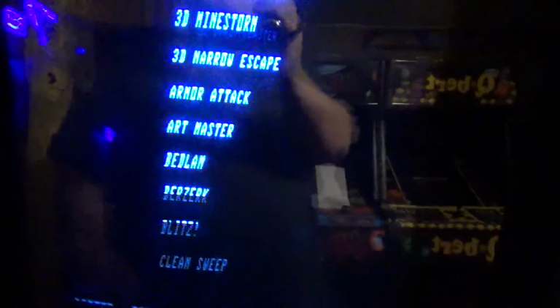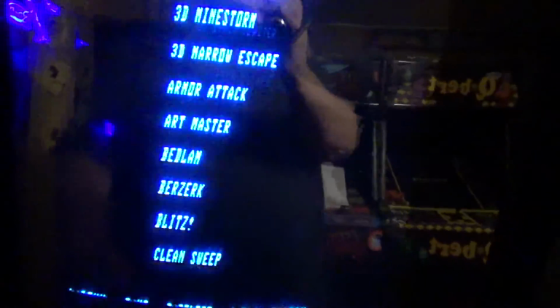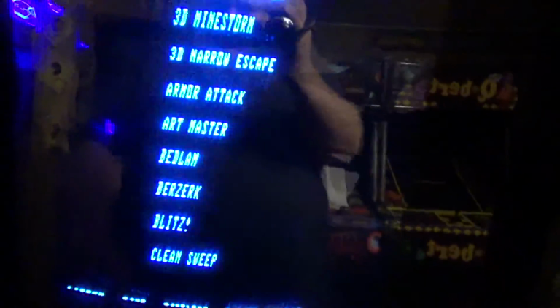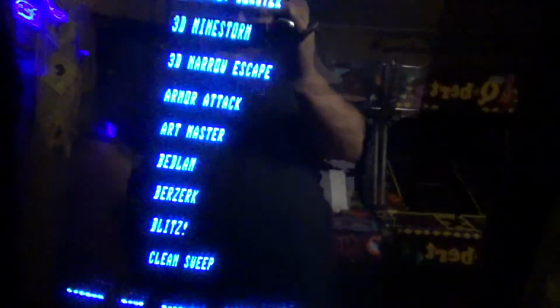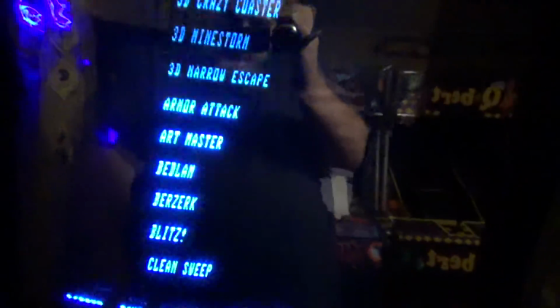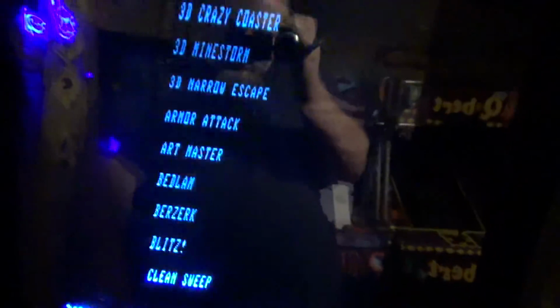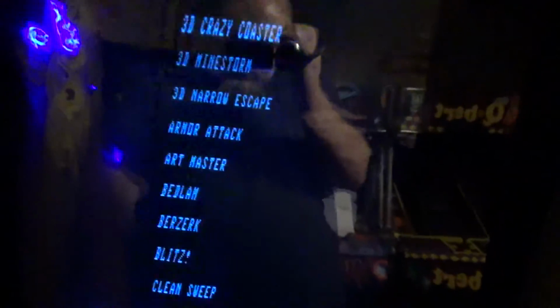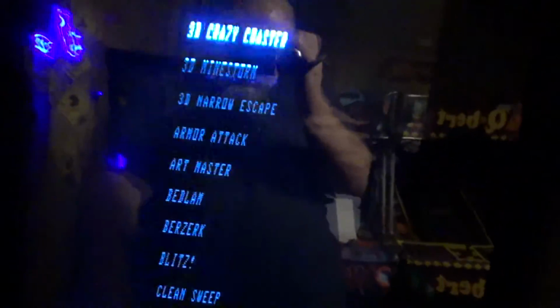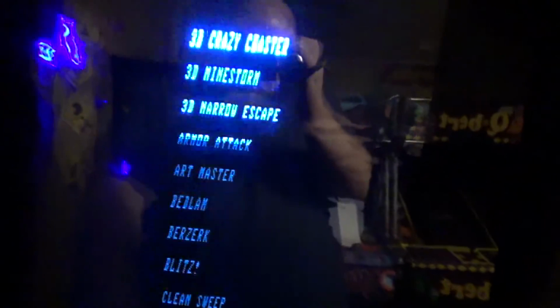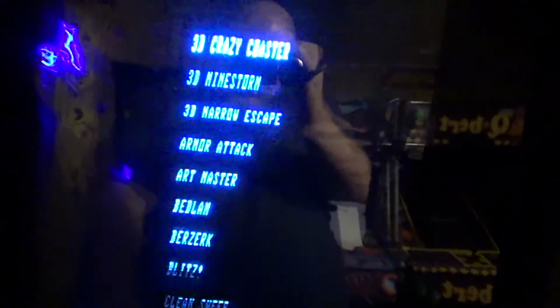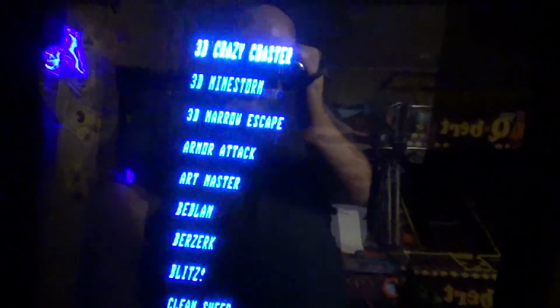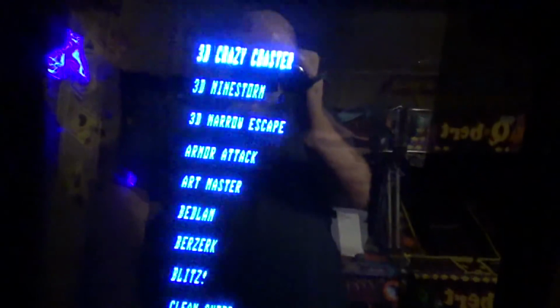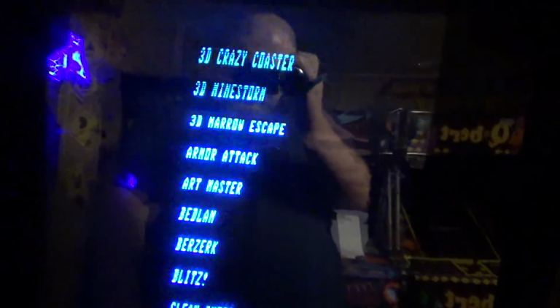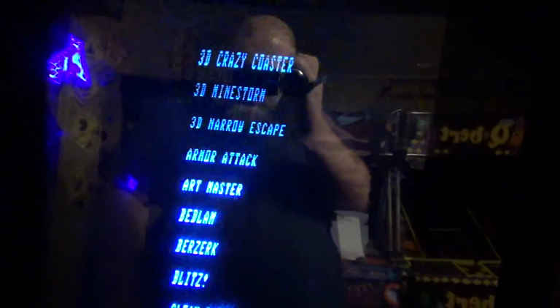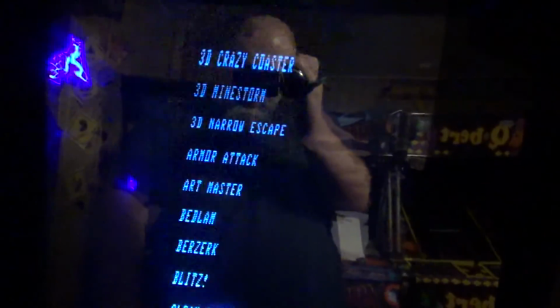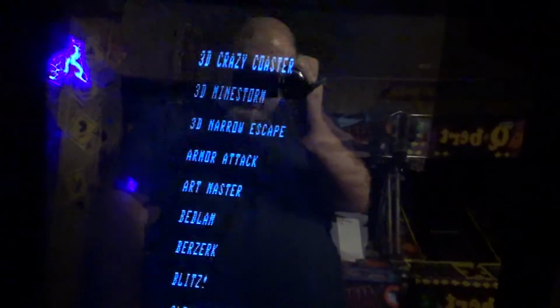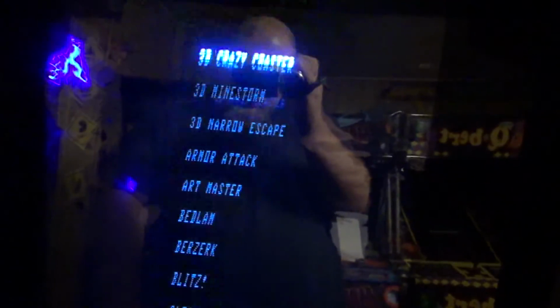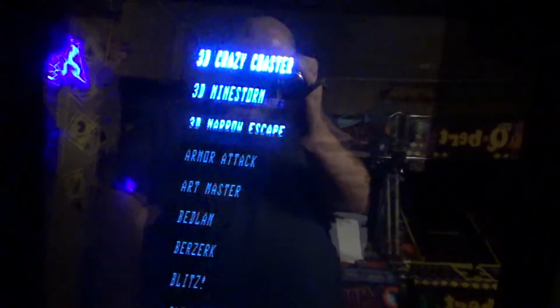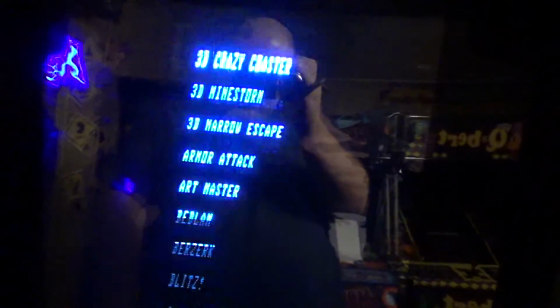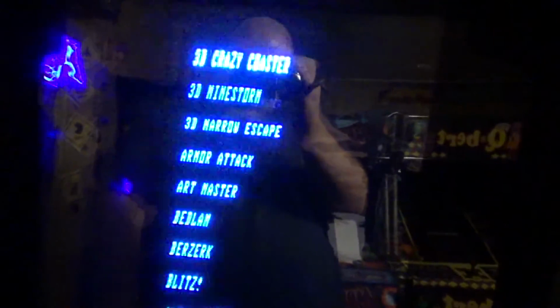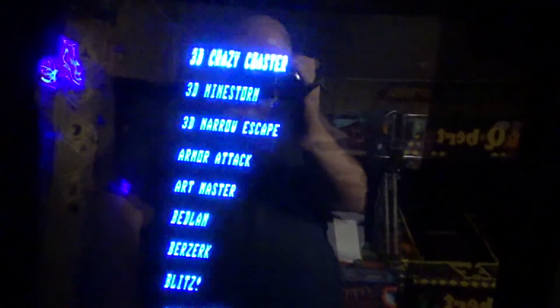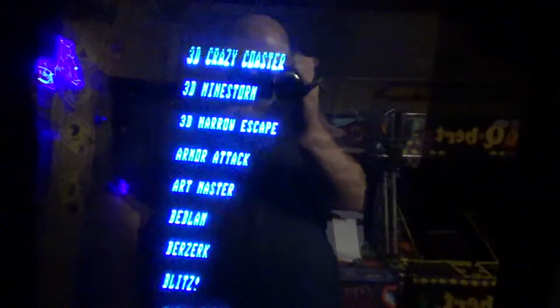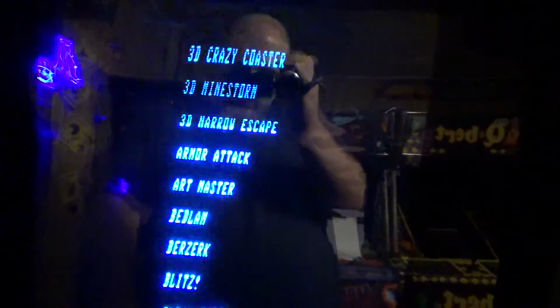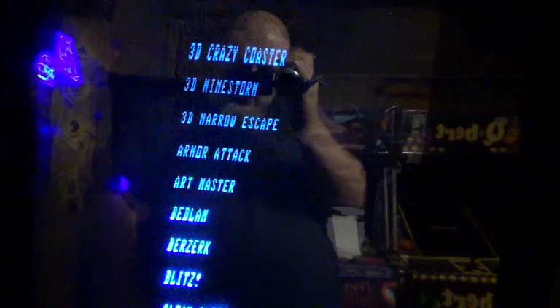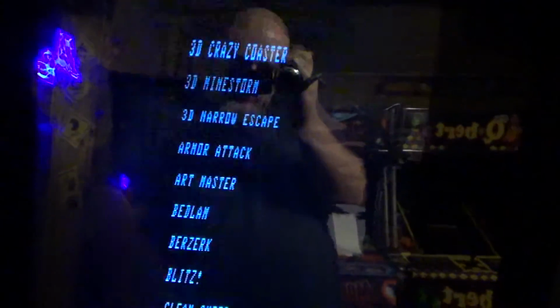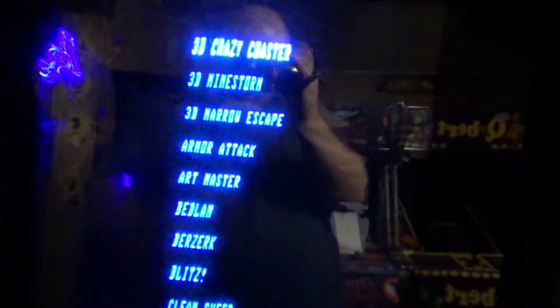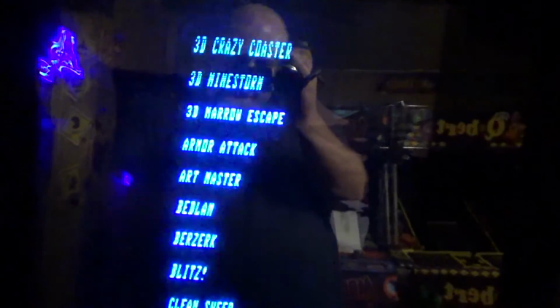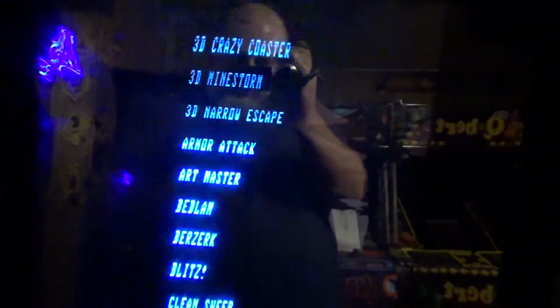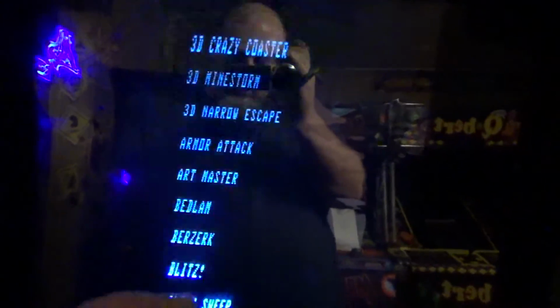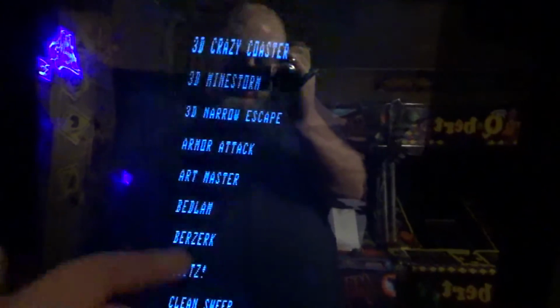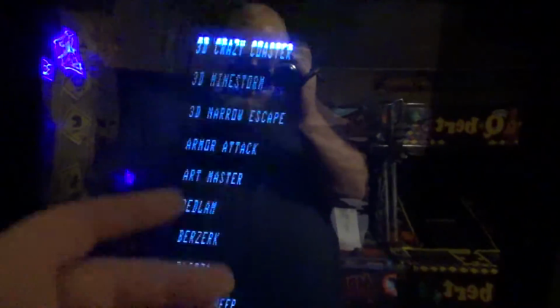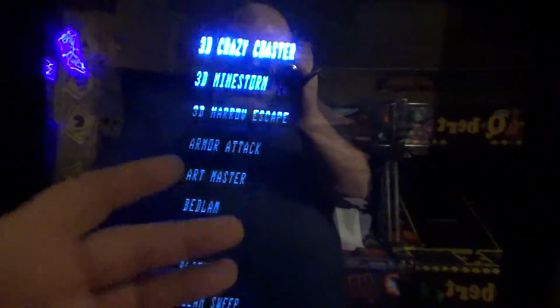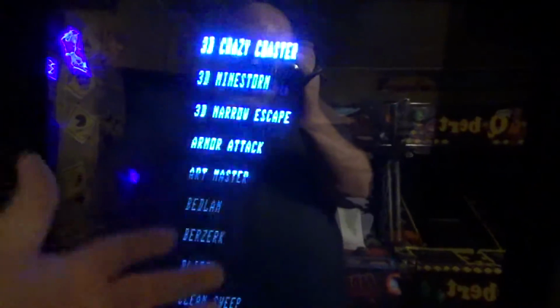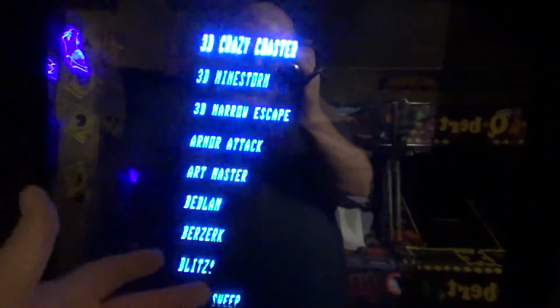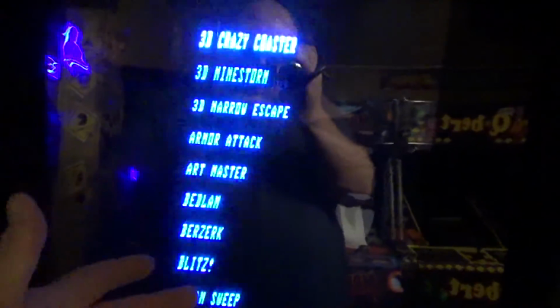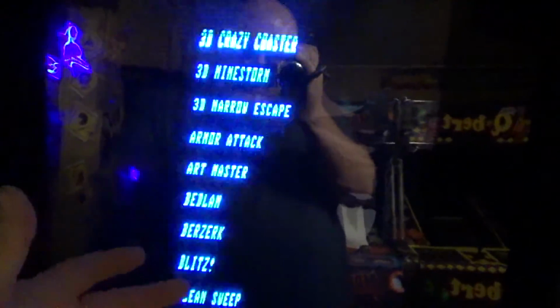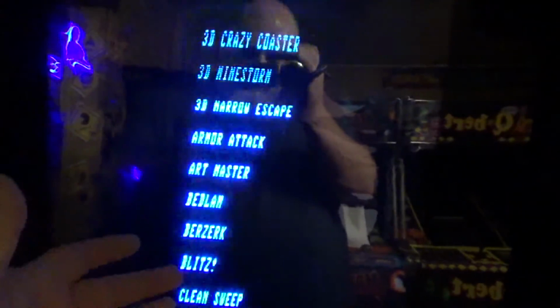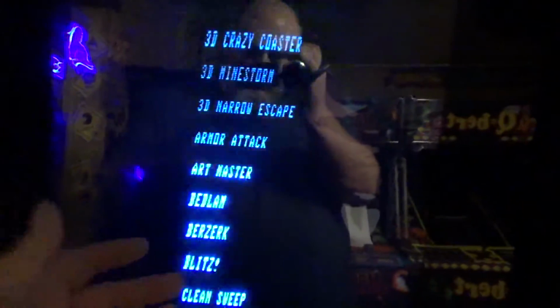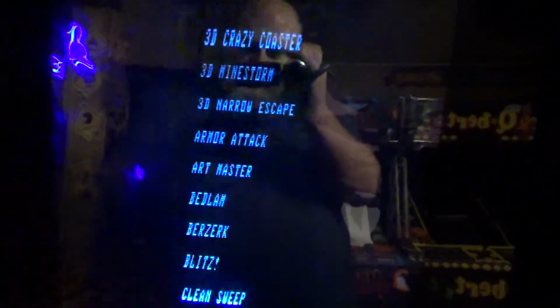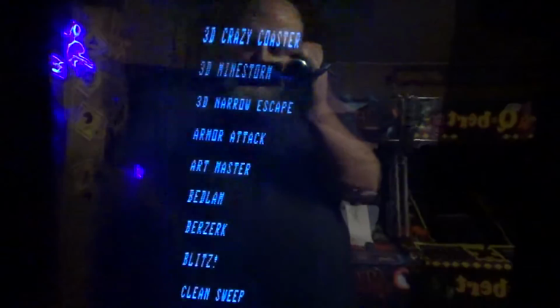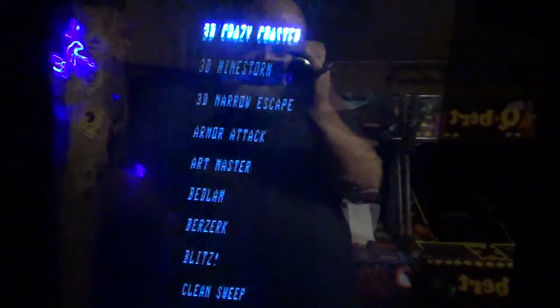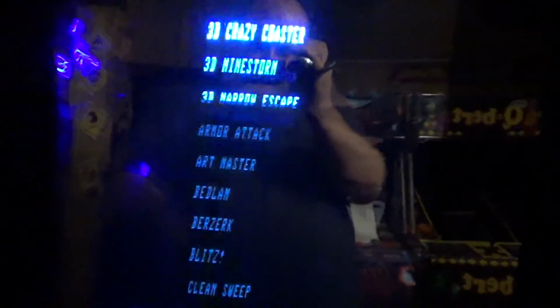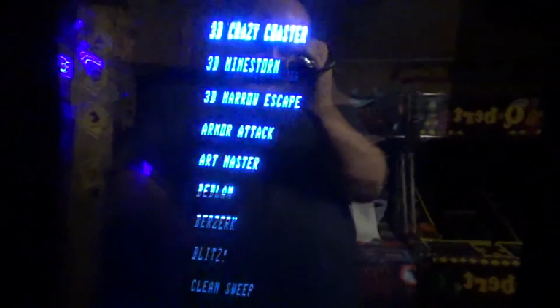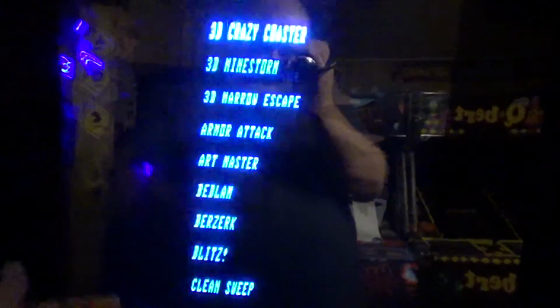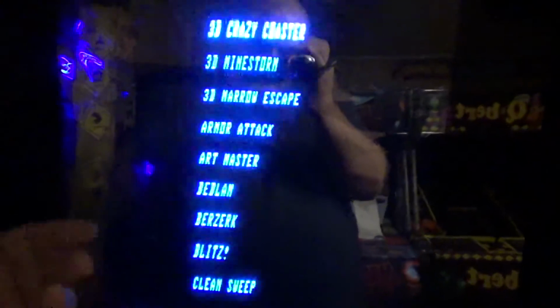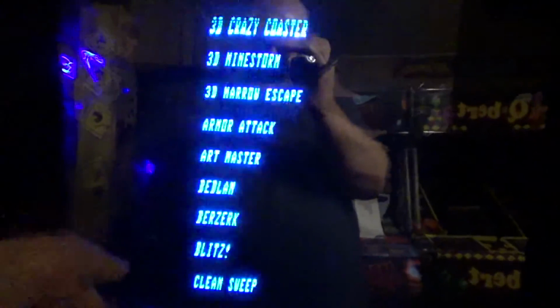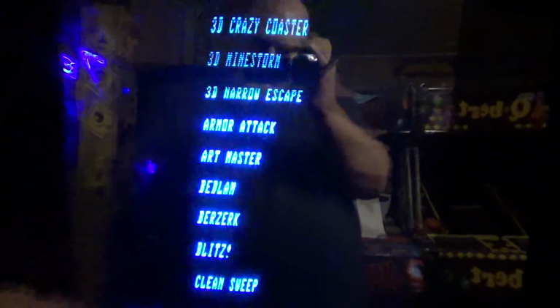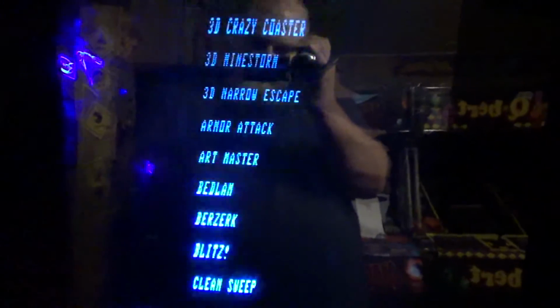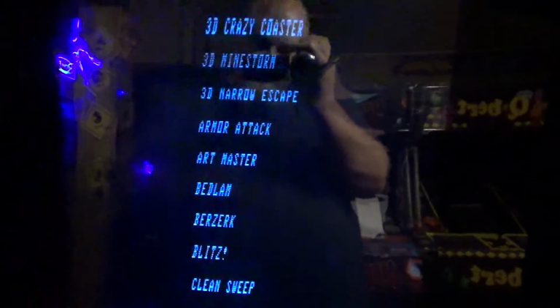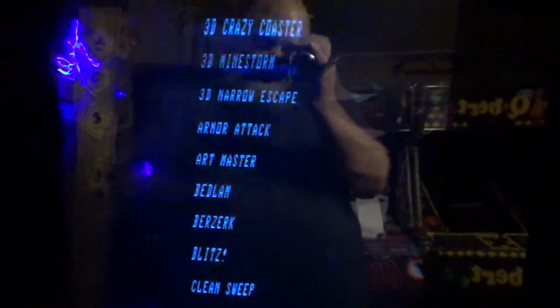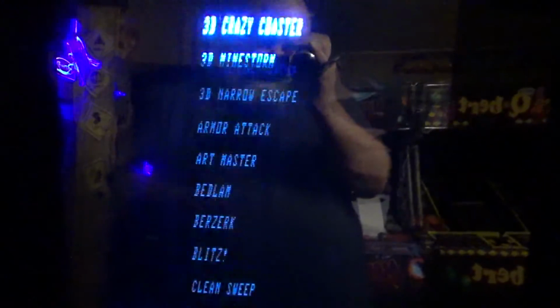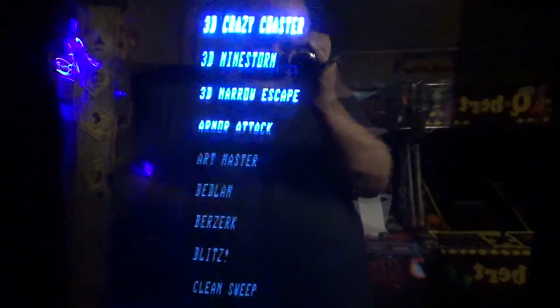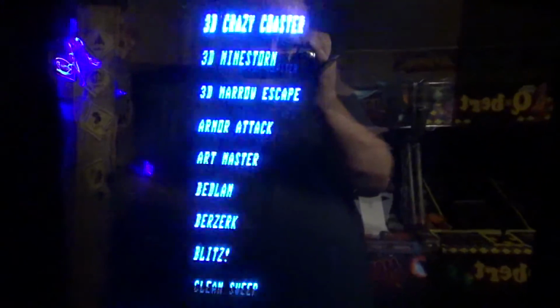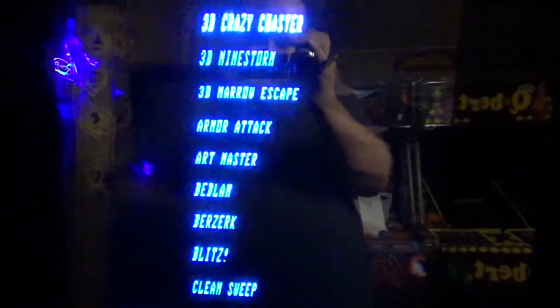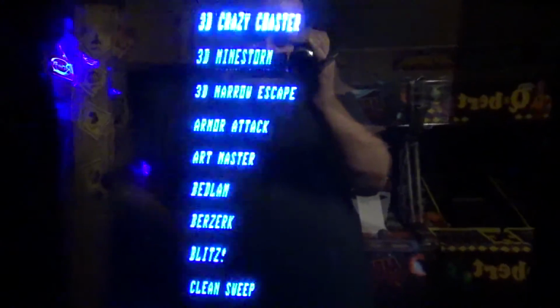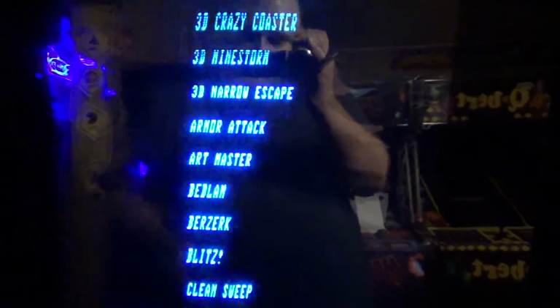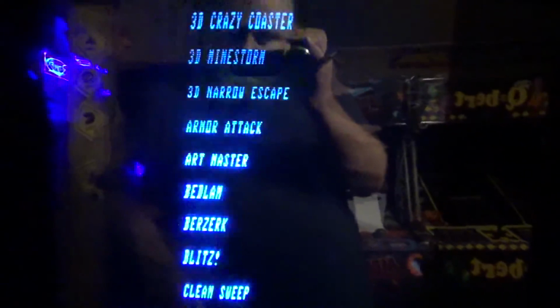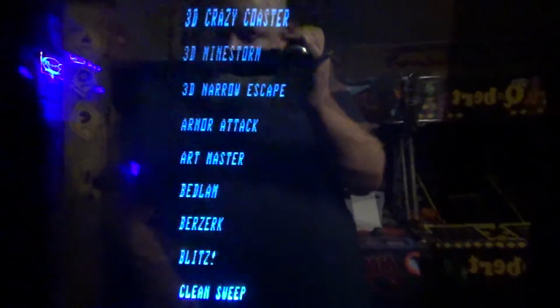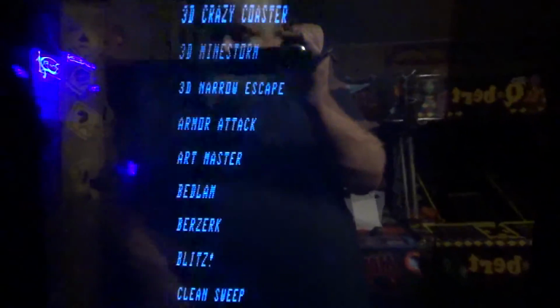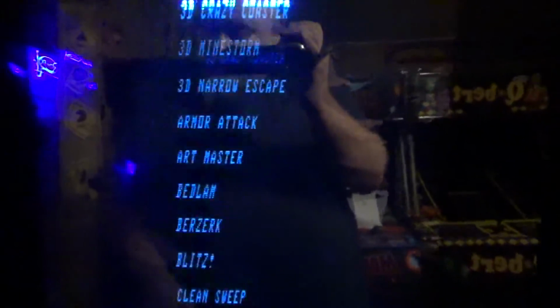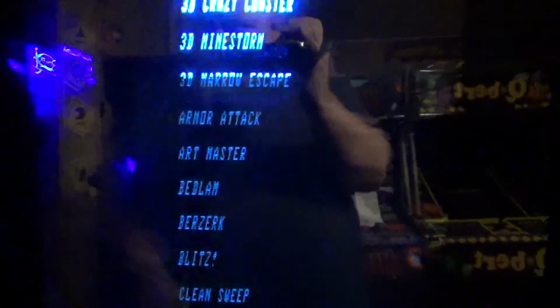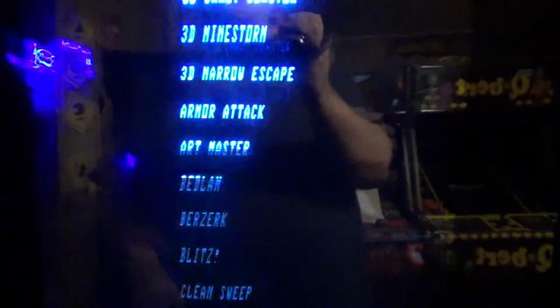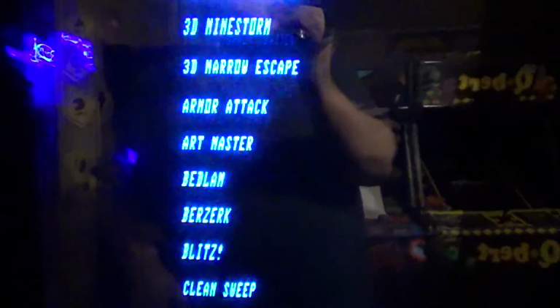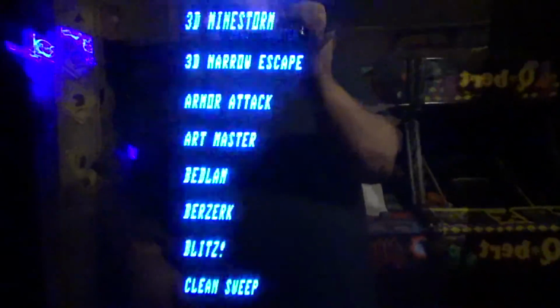I'm back in the arcade here. I've got the Vectrex hooked up to the 23-inch monitor, and anytime during gameplay I can switch it to a different frequency.